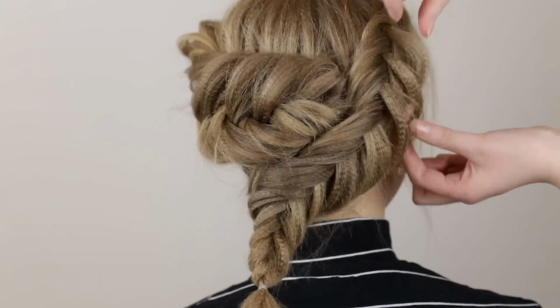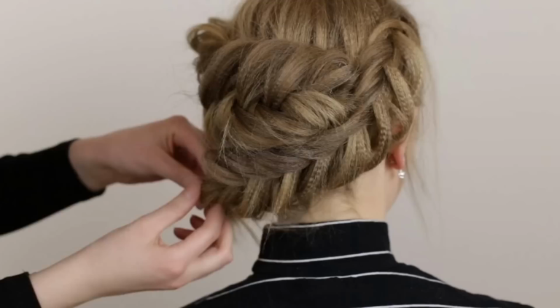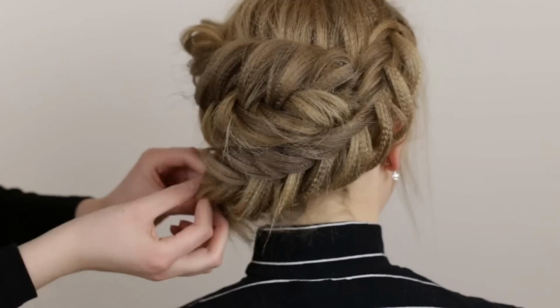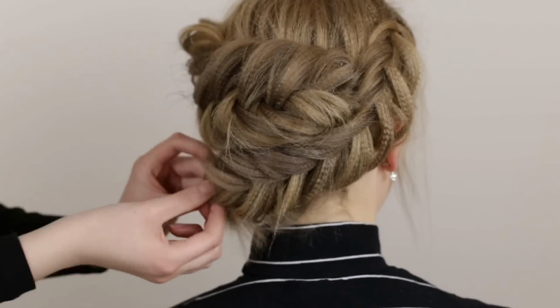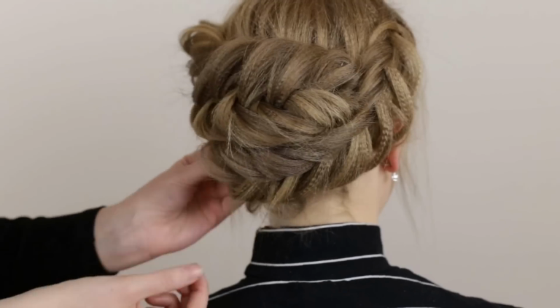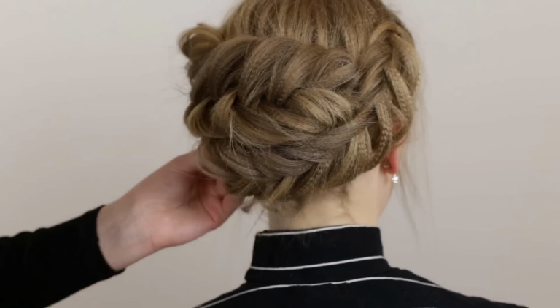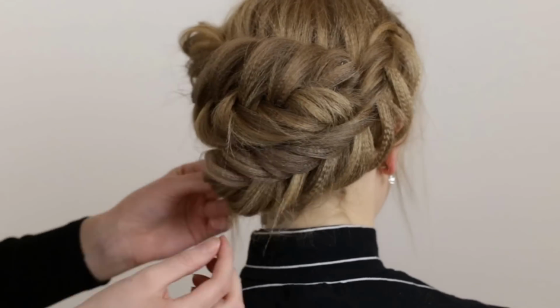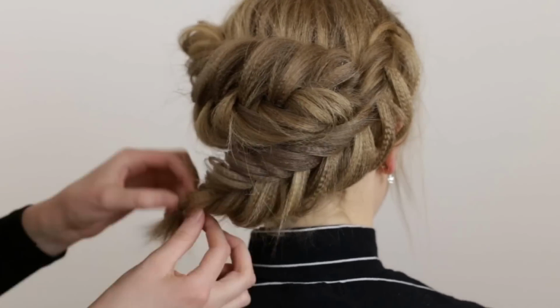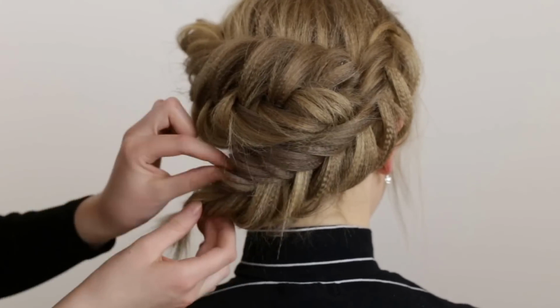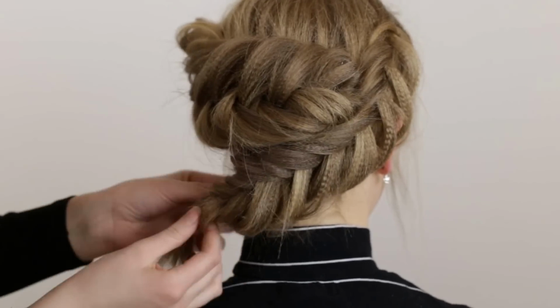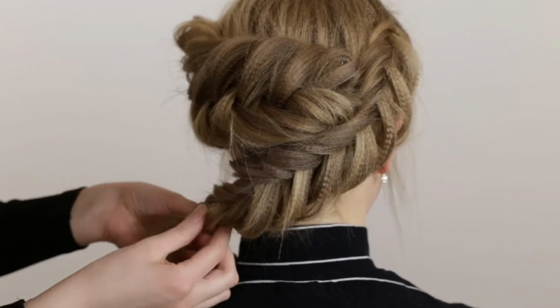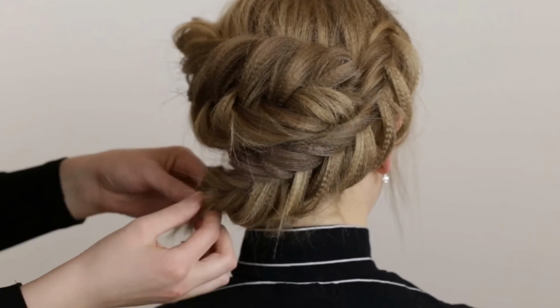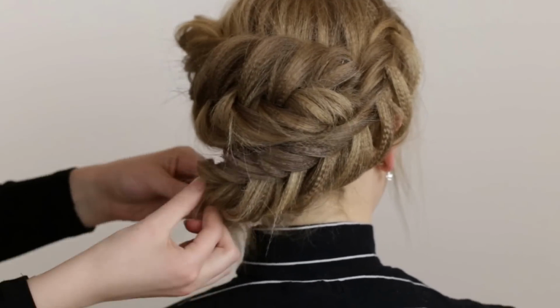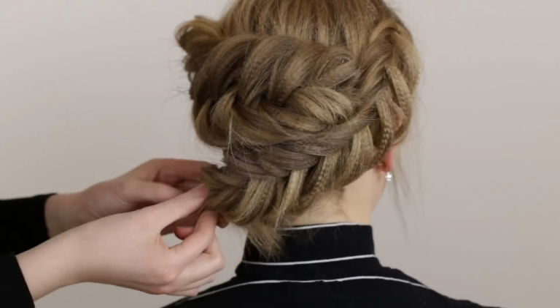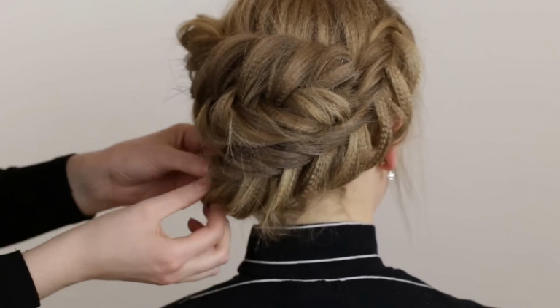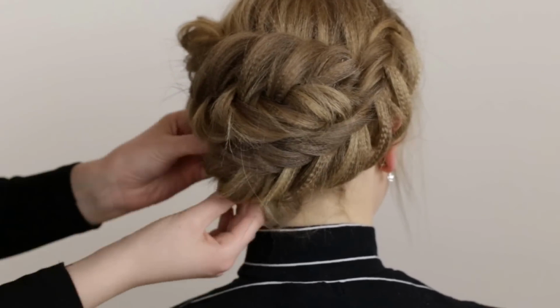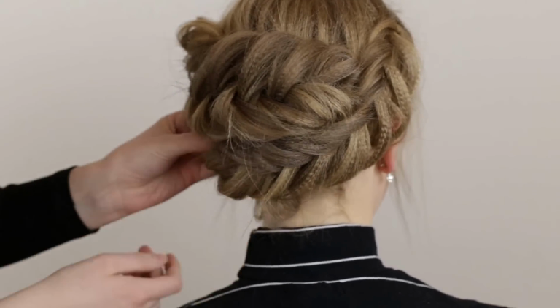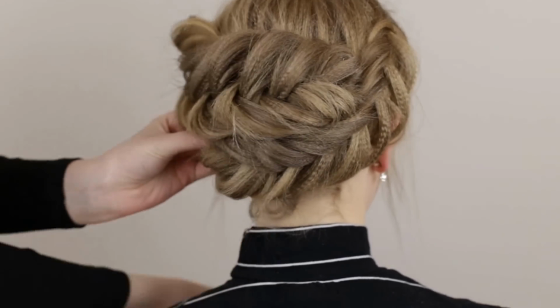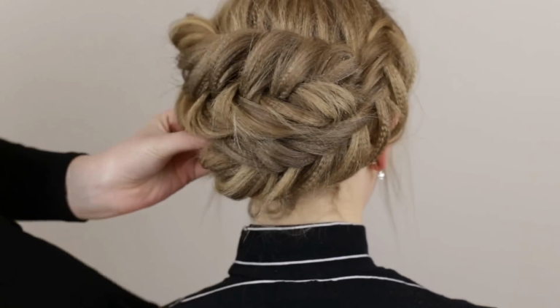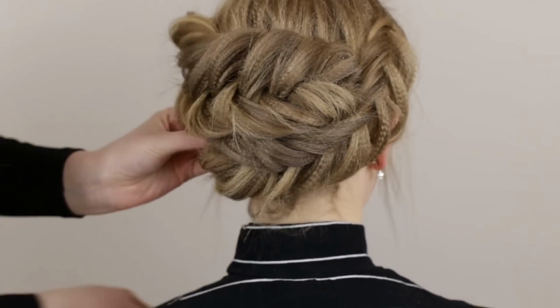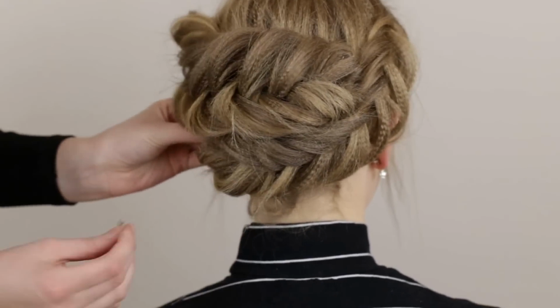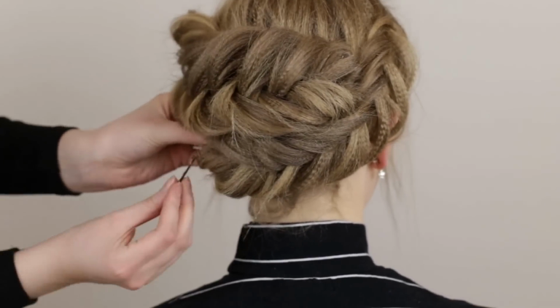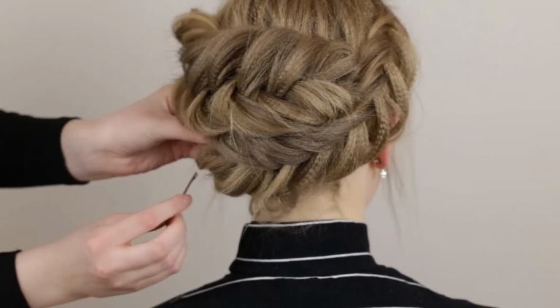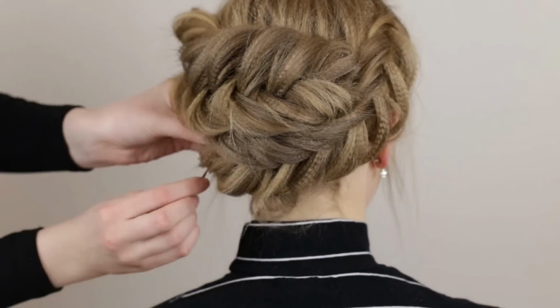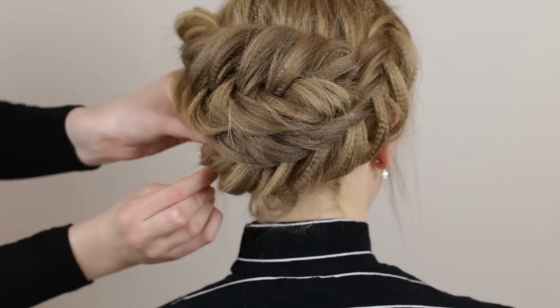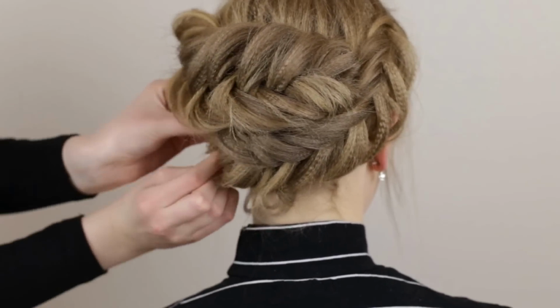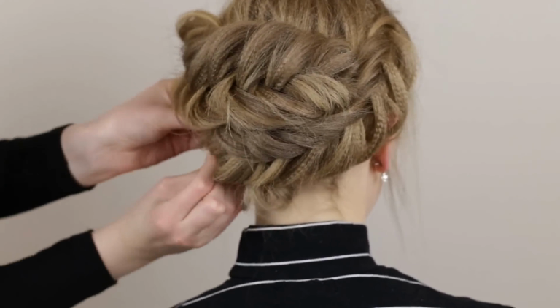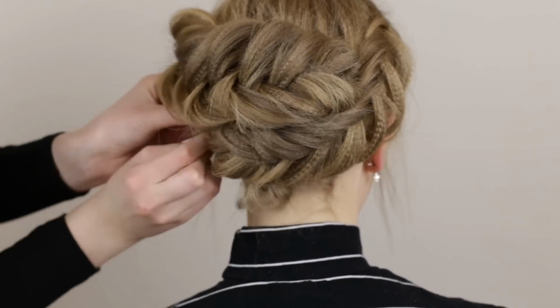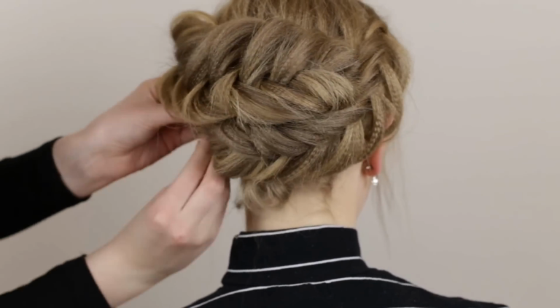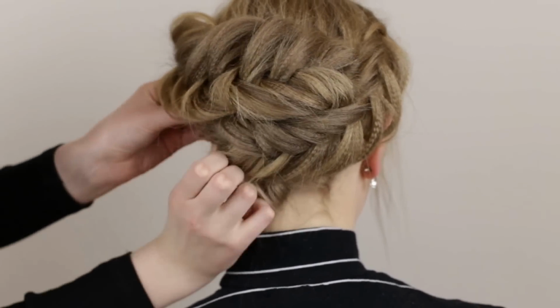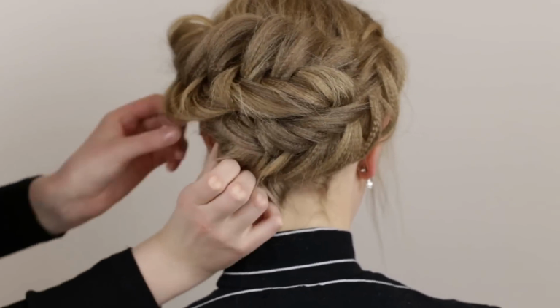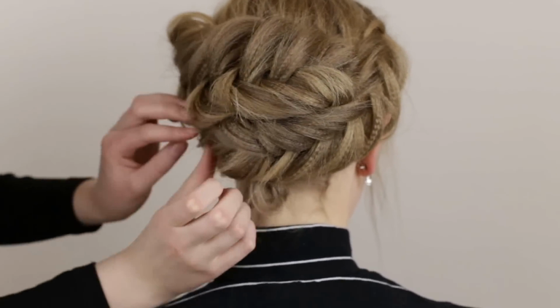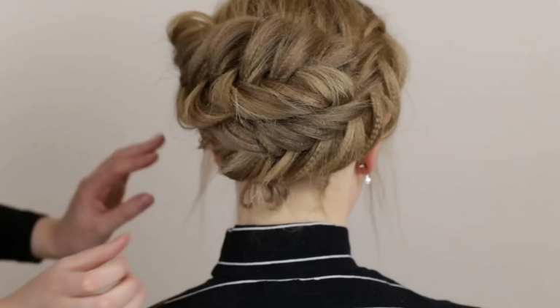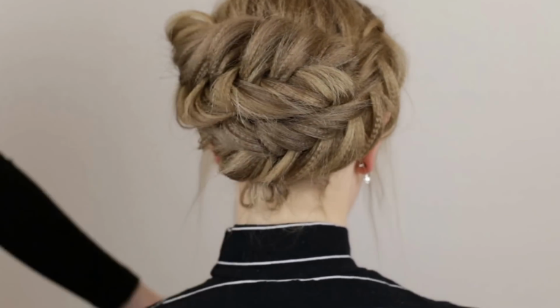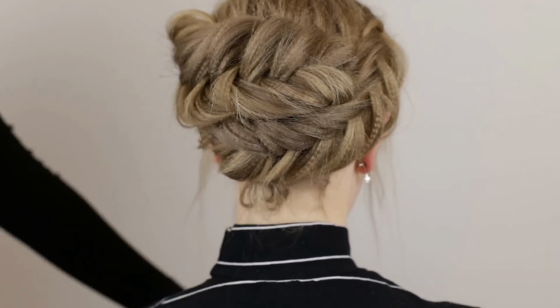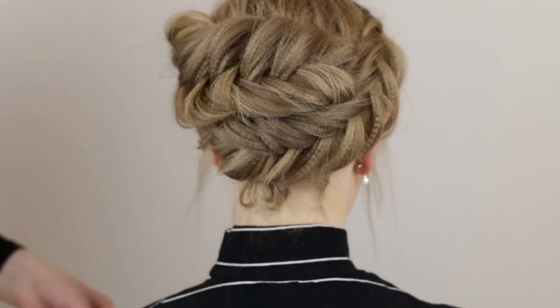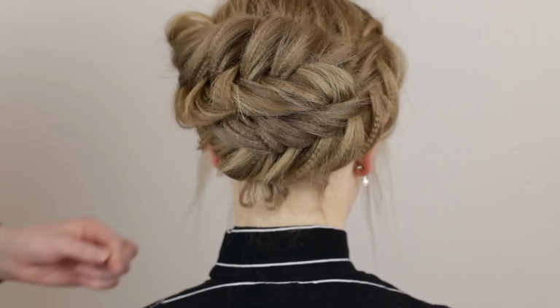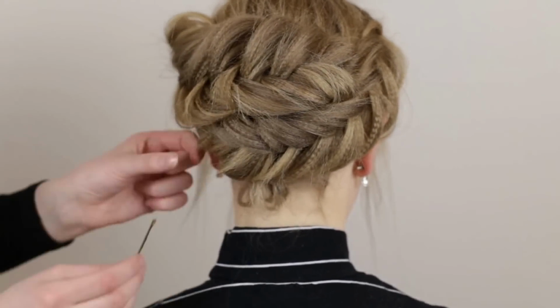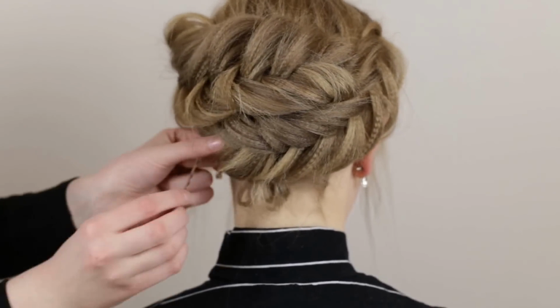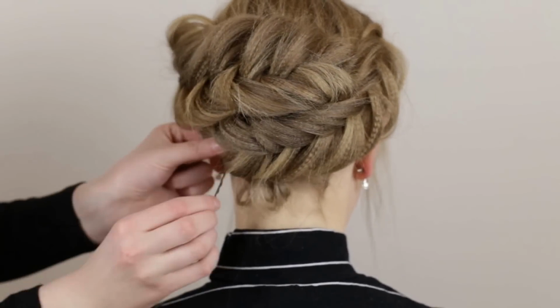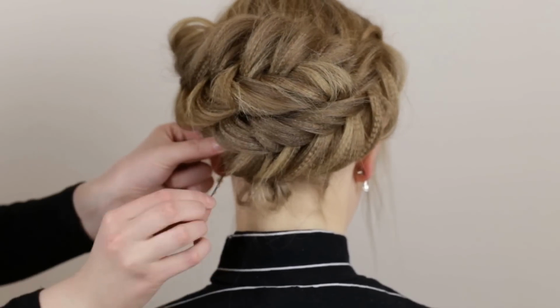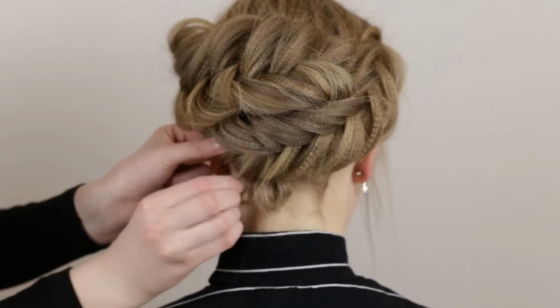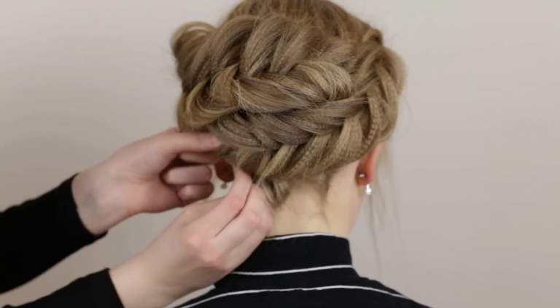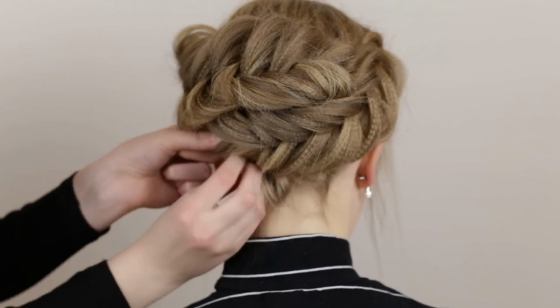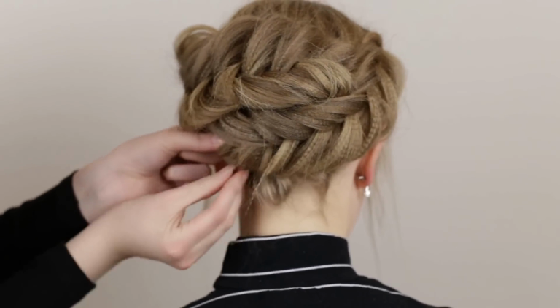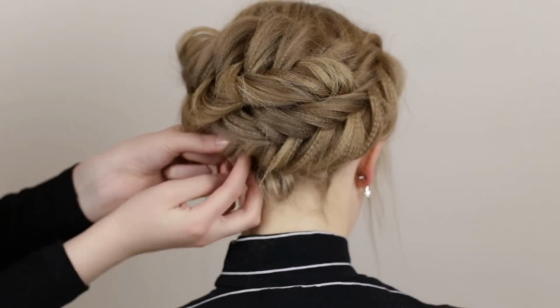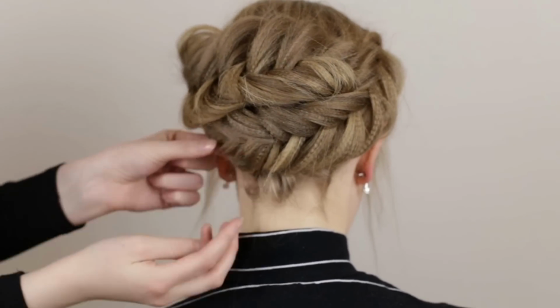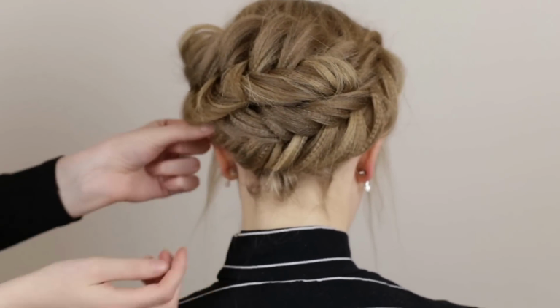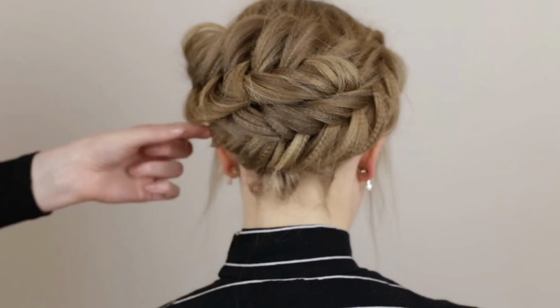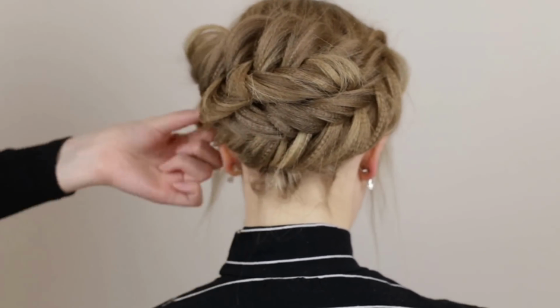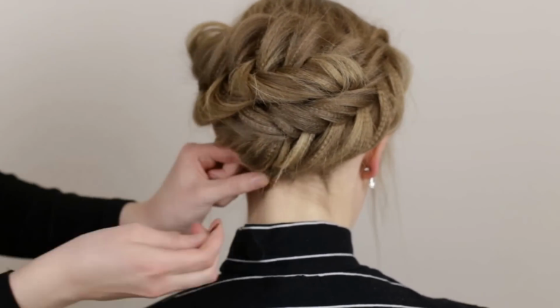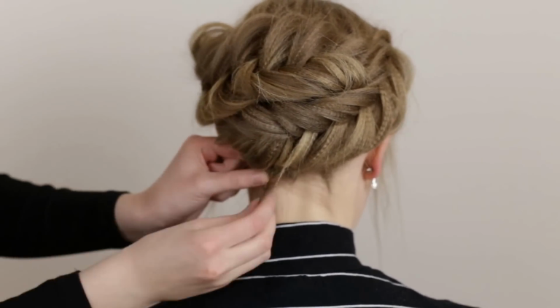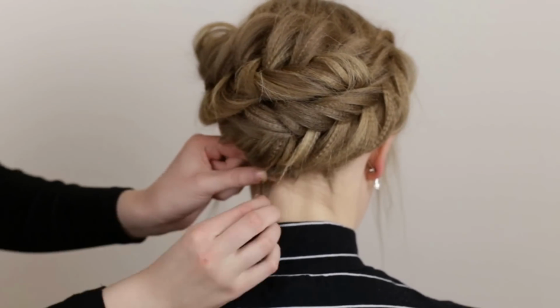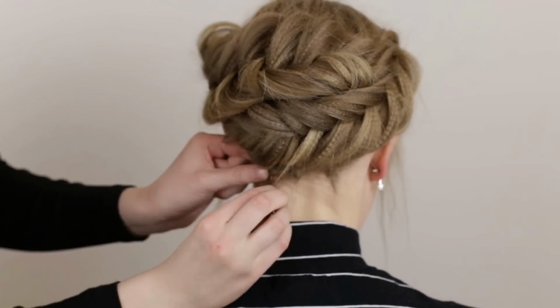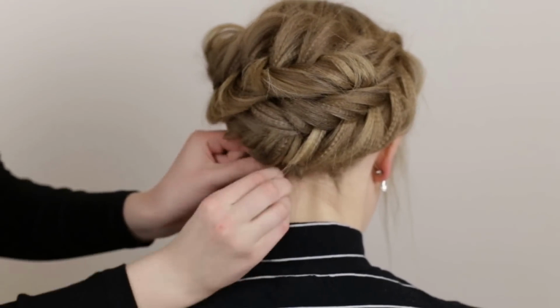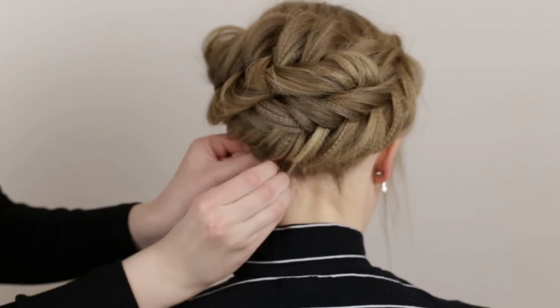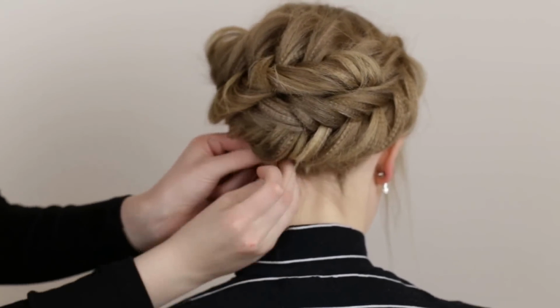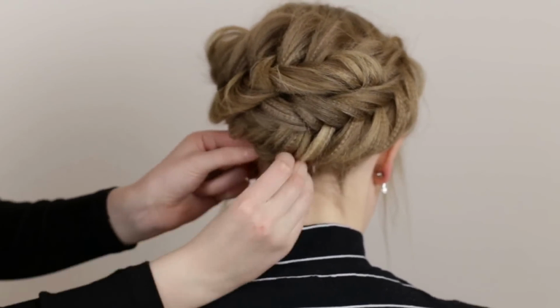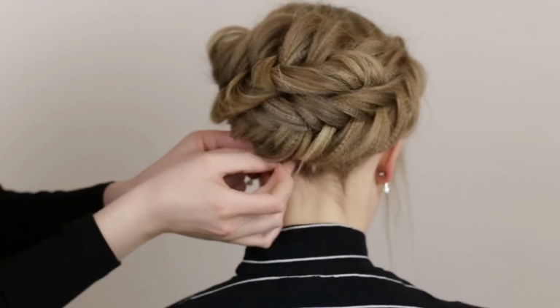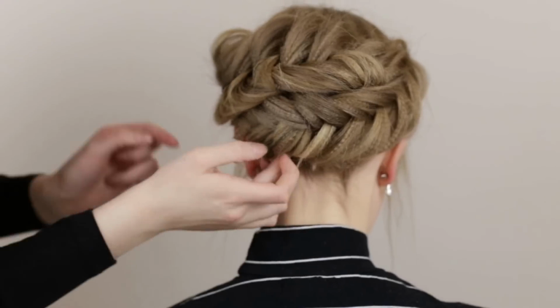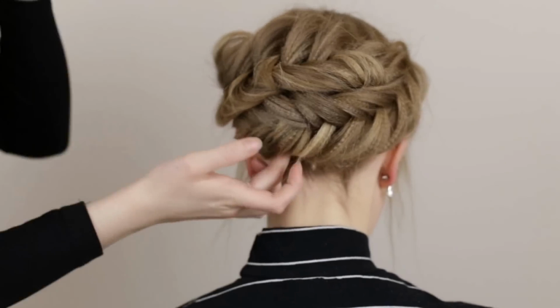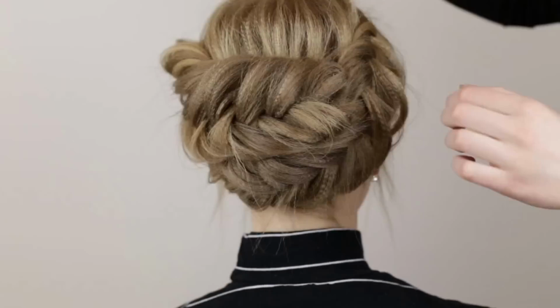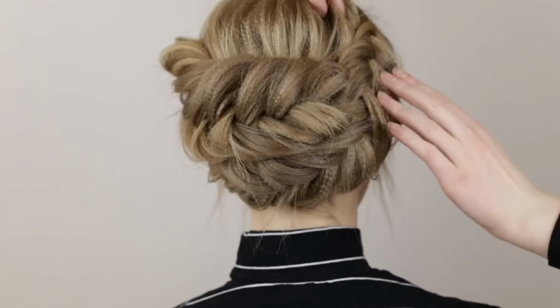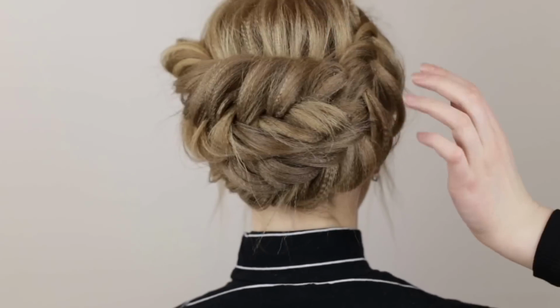Place the bottom braid underneath the top one and pin it in place with bobby pins to complete the hairstyle. Hide the ends of the braid behind the upper braids.